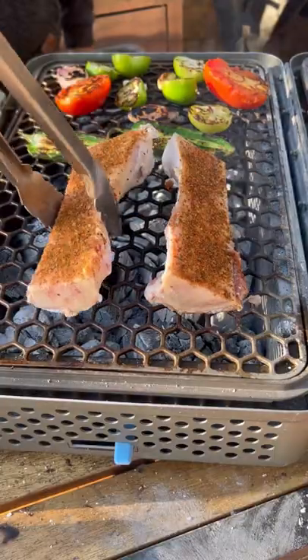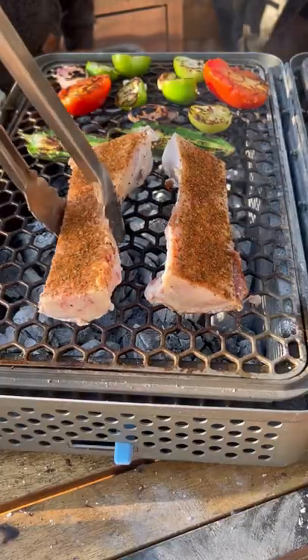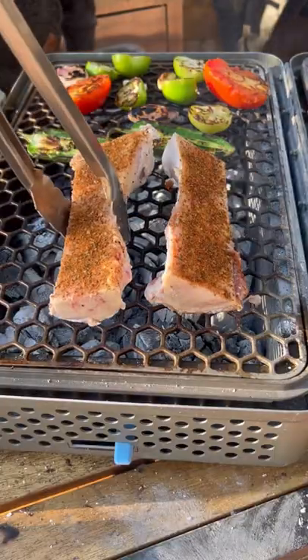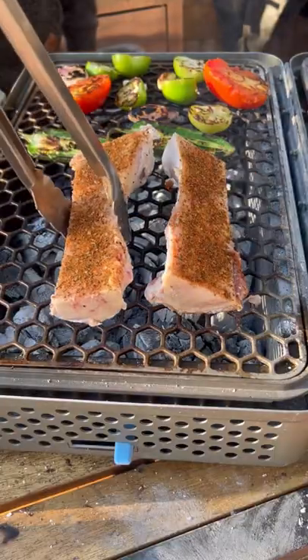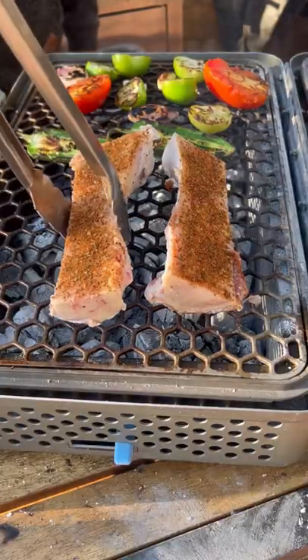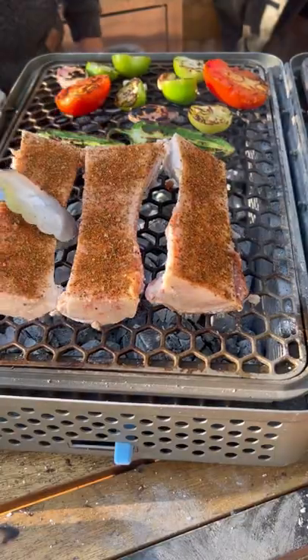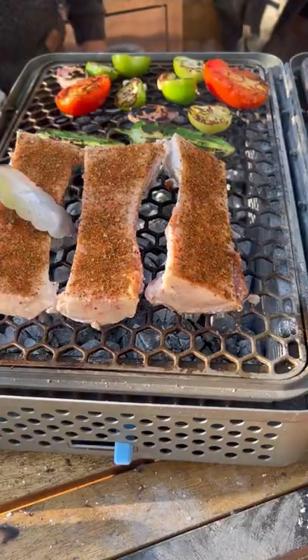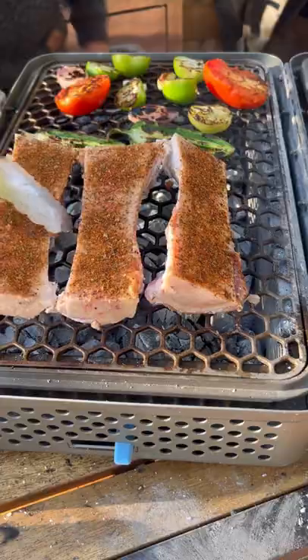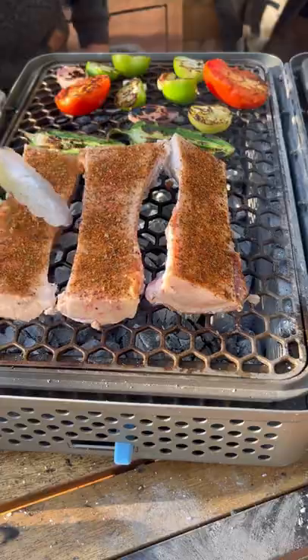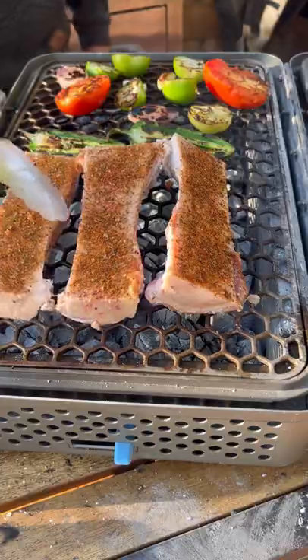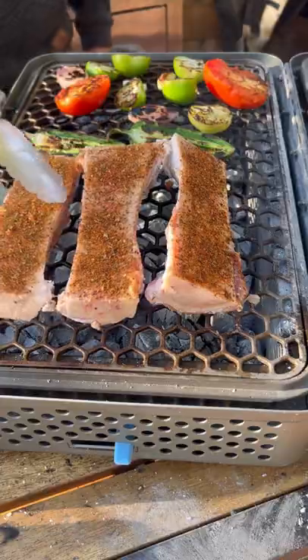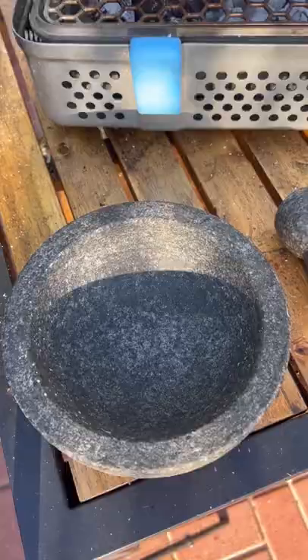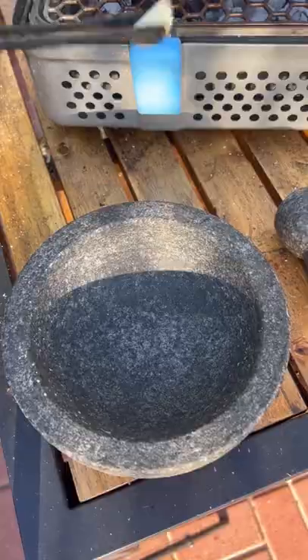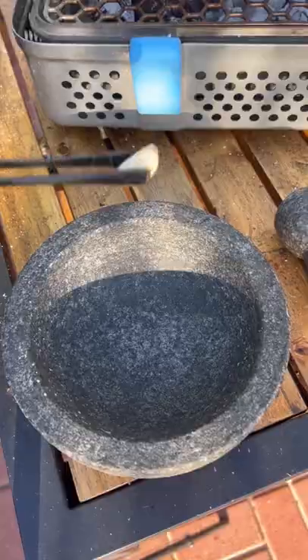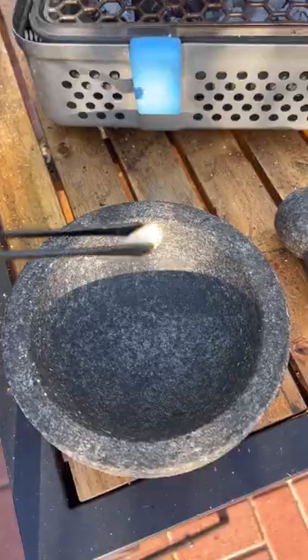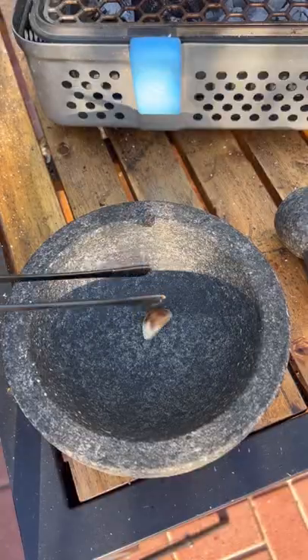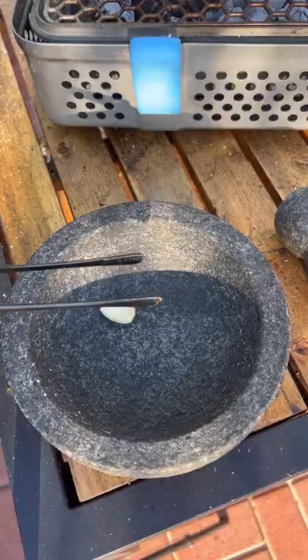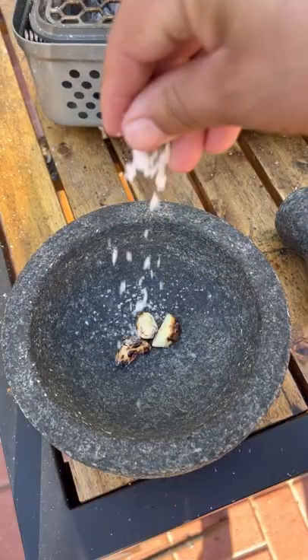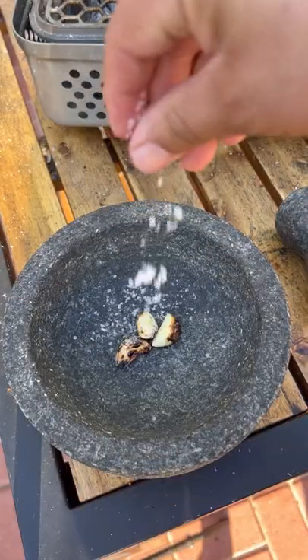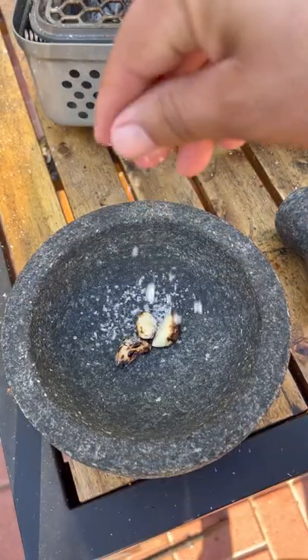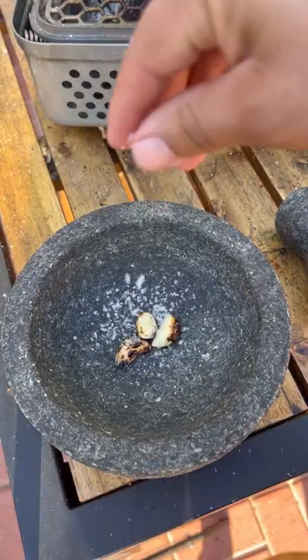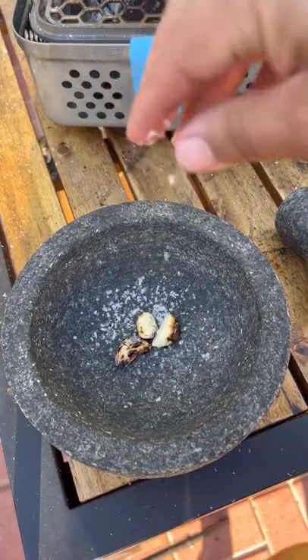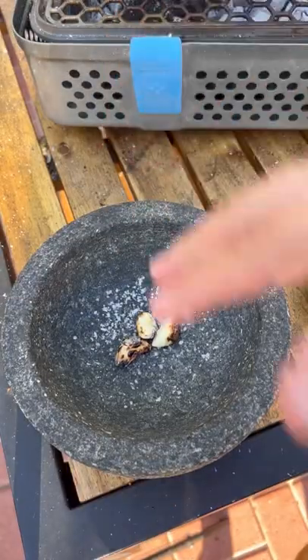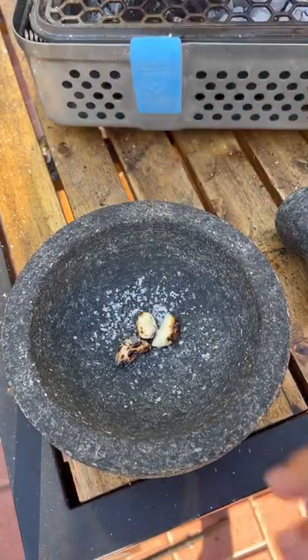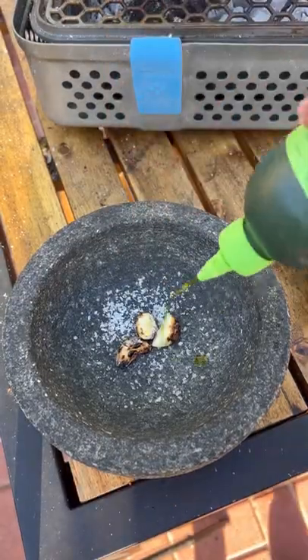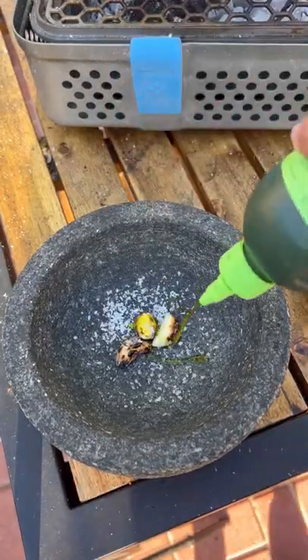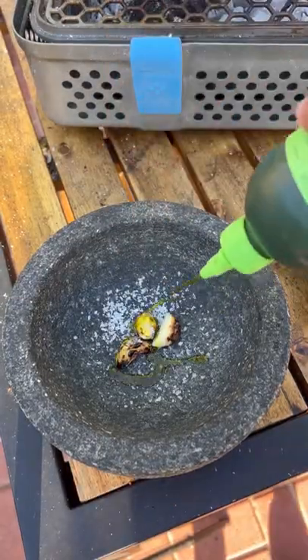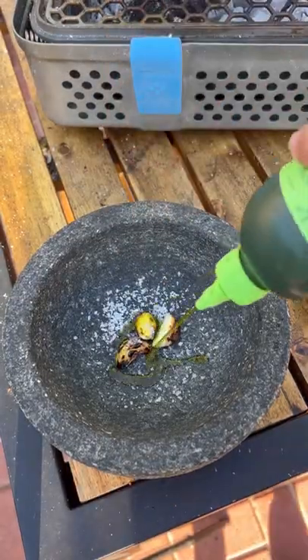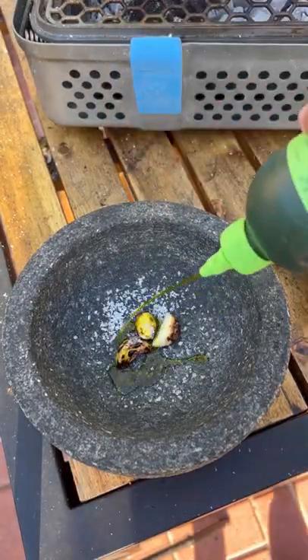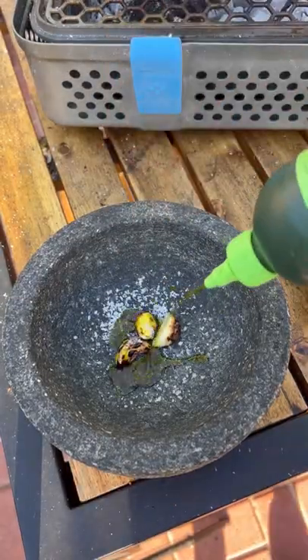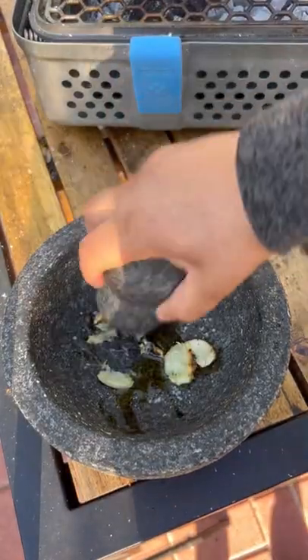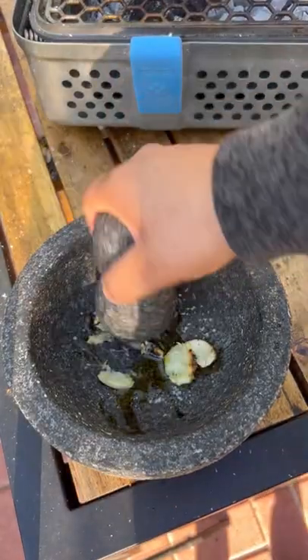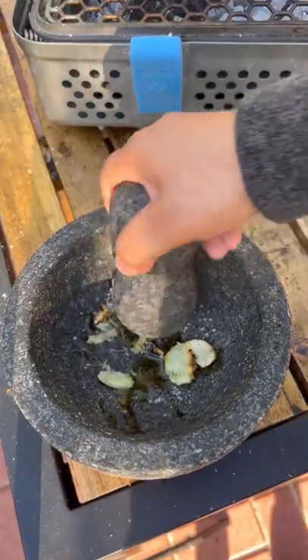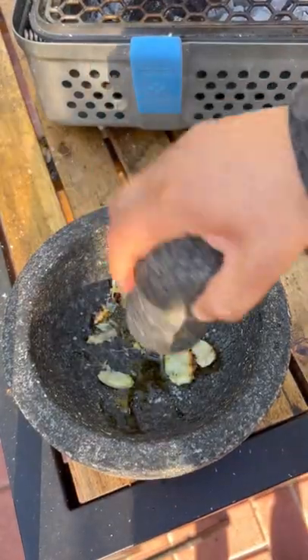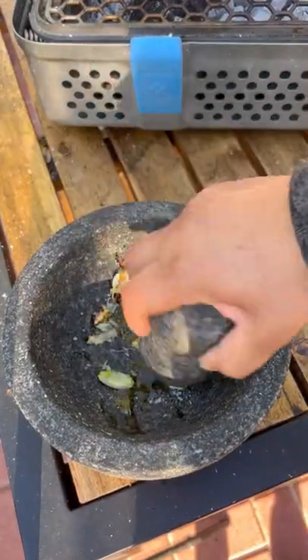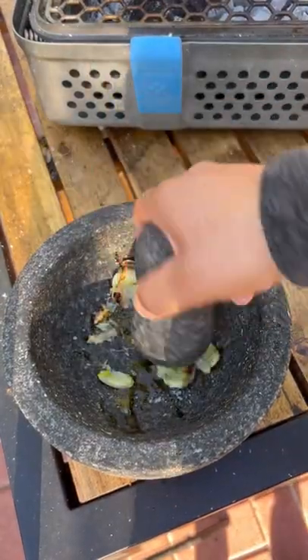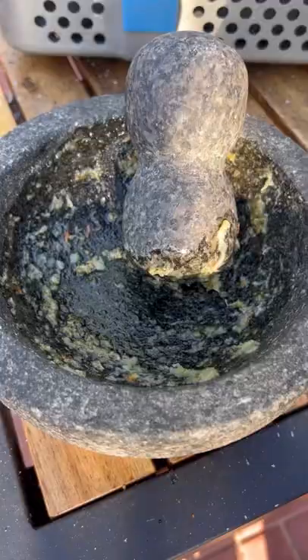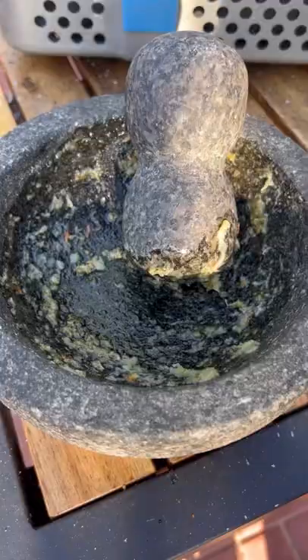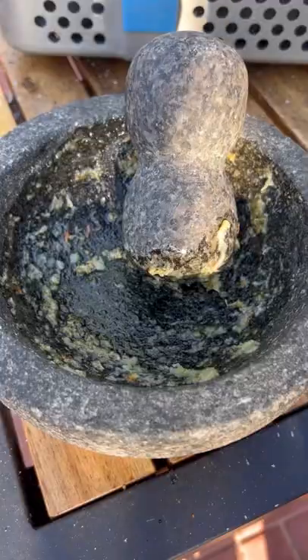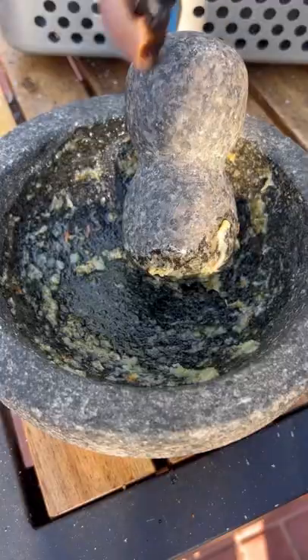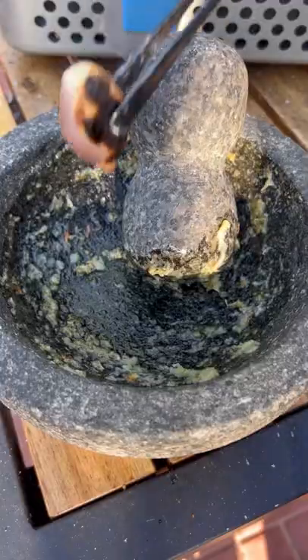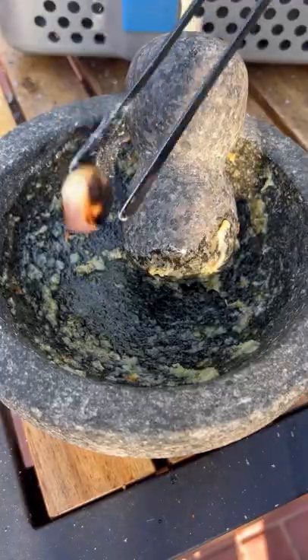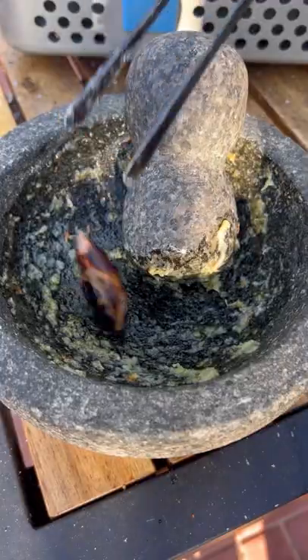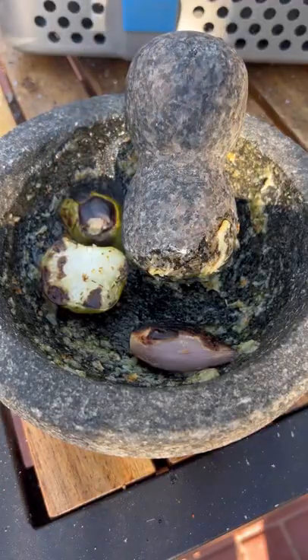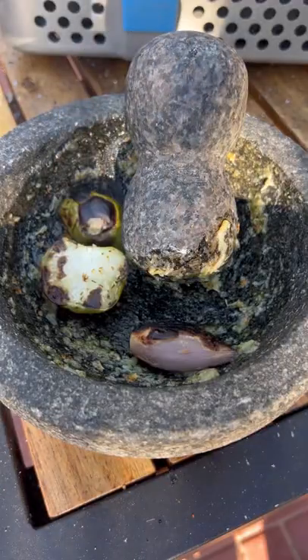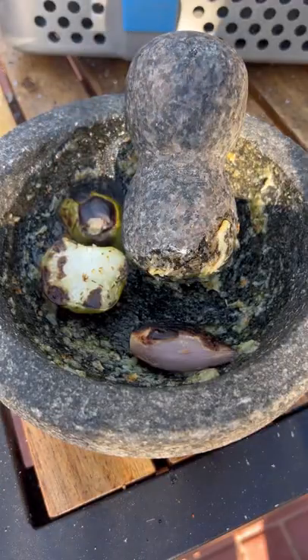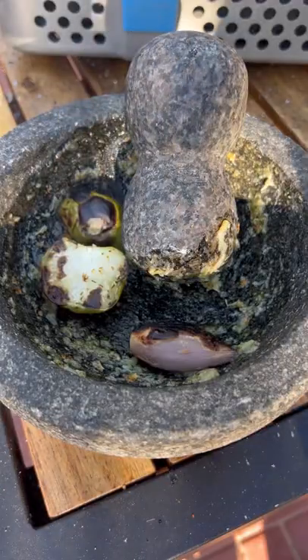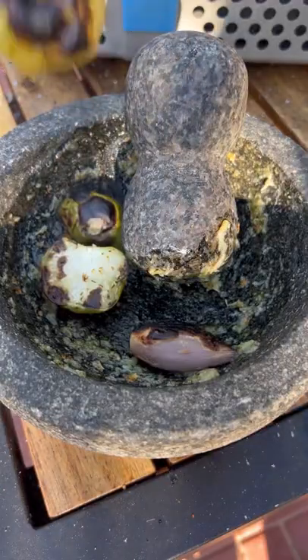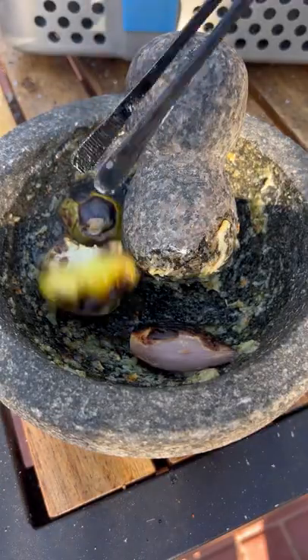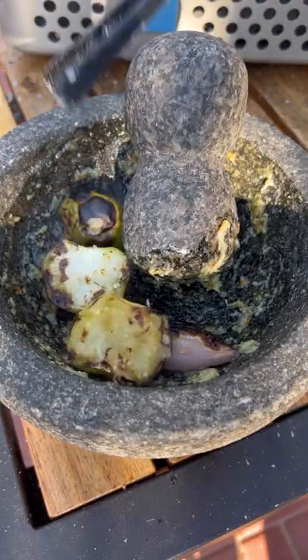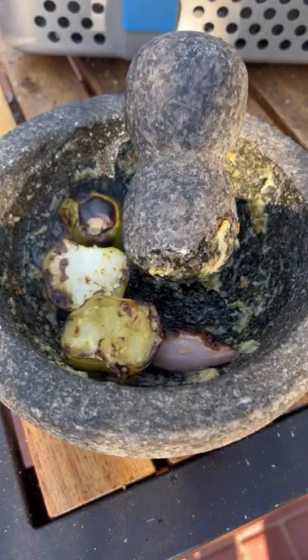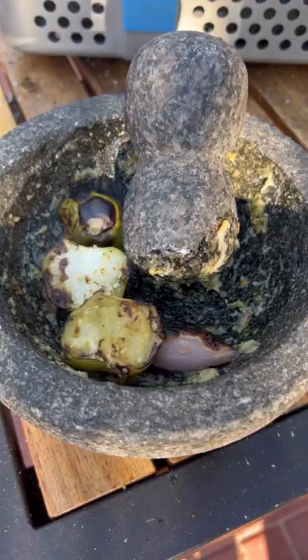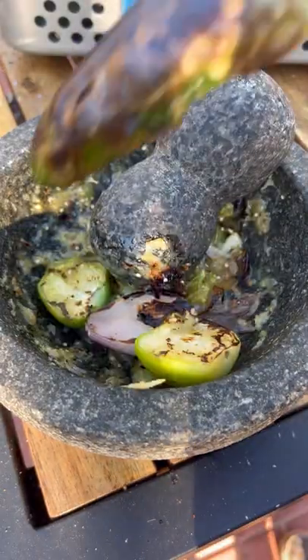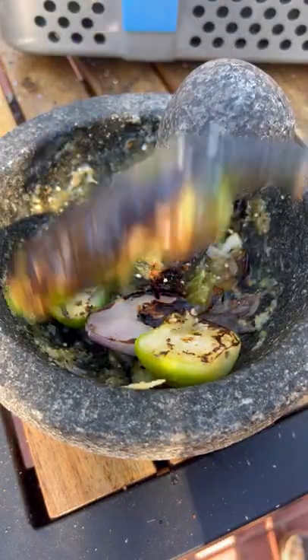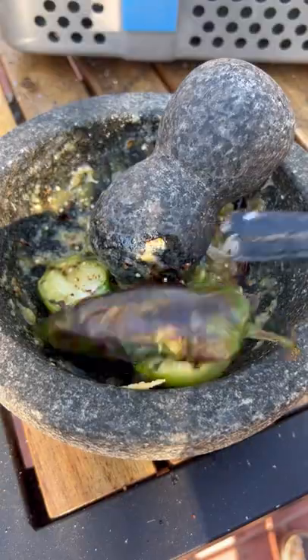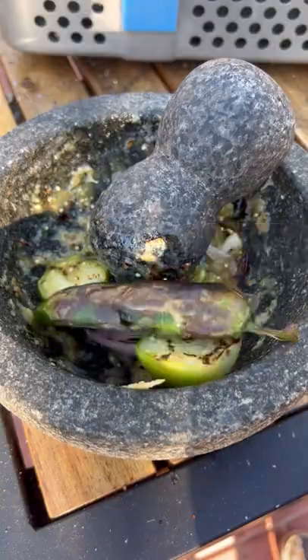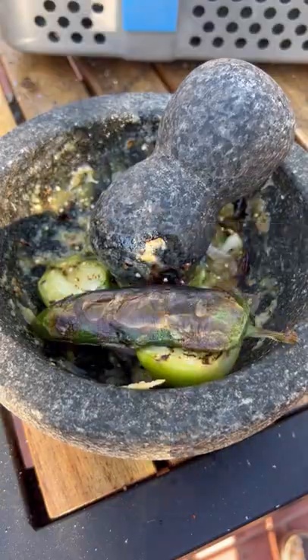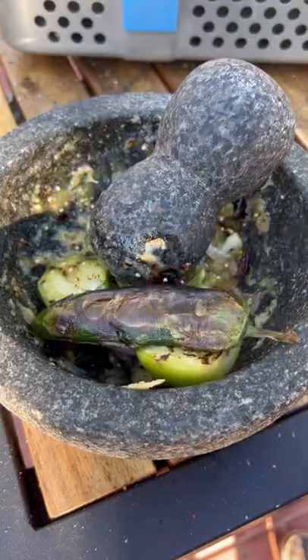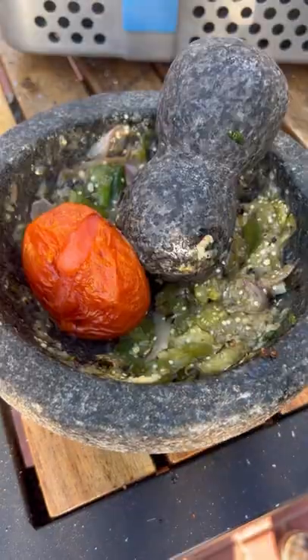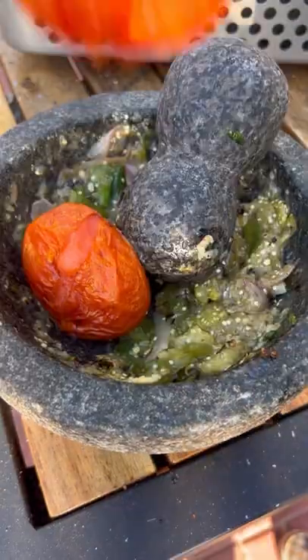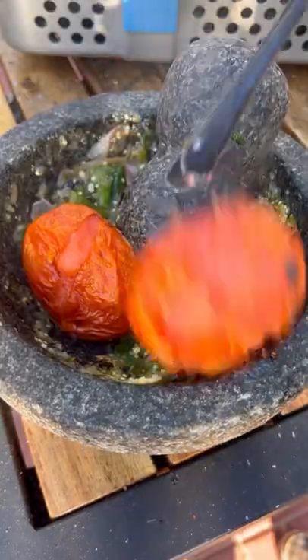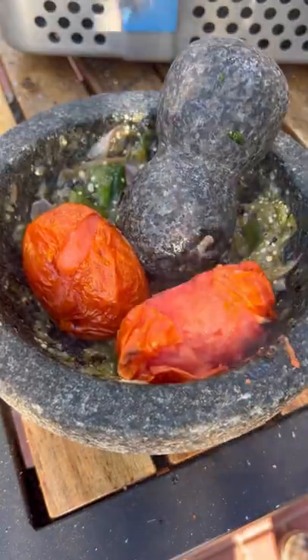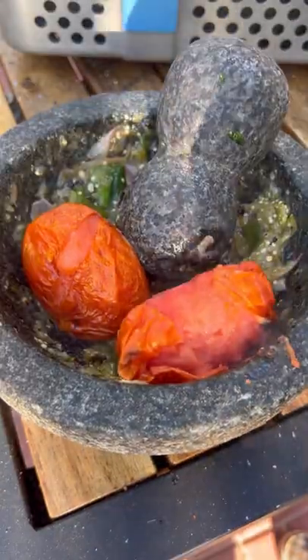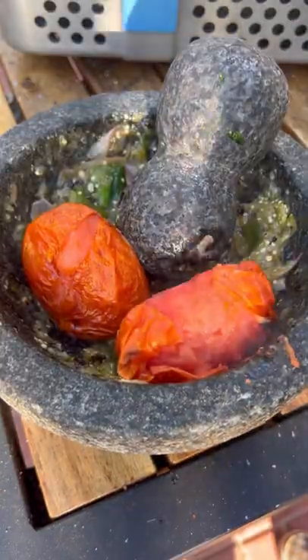All the ingredients are gonna be posted on my website. Grind it all up using the molcajete.